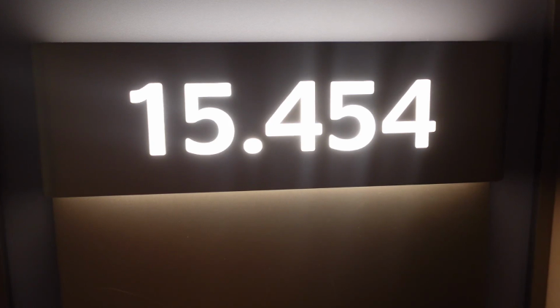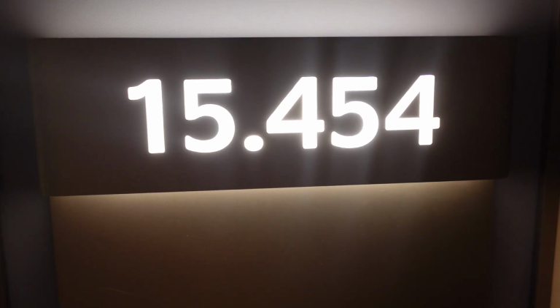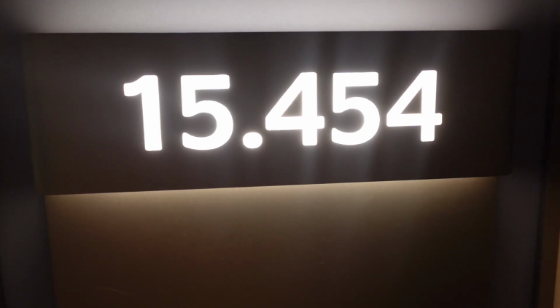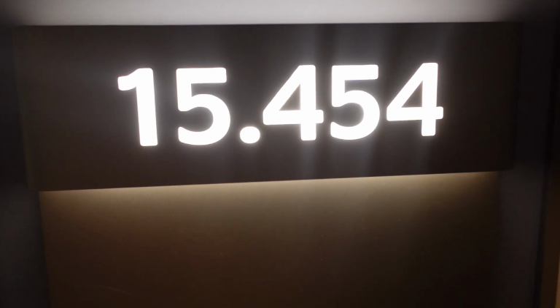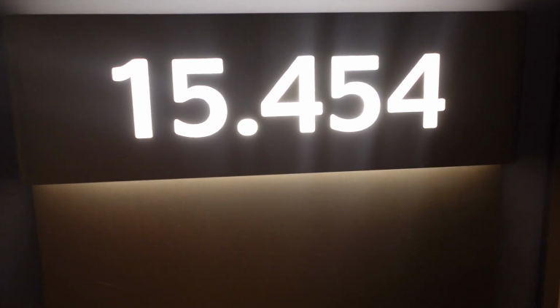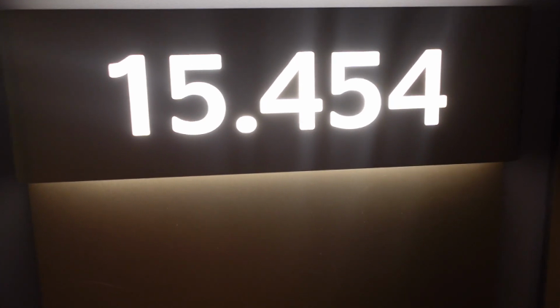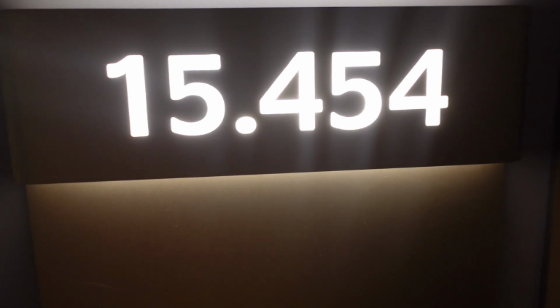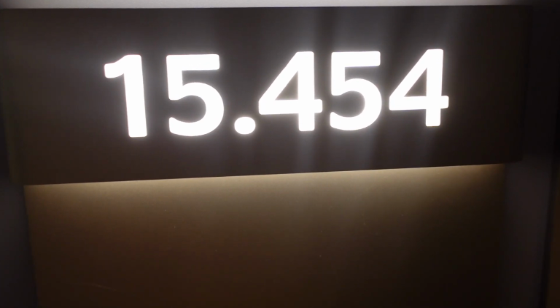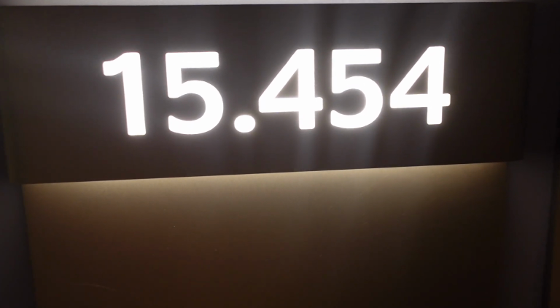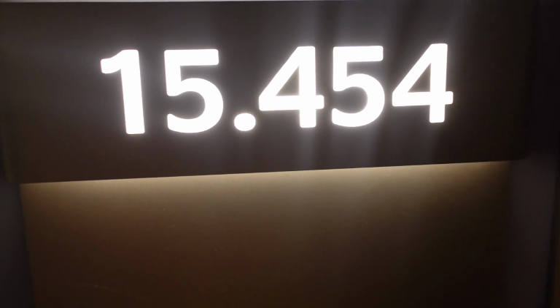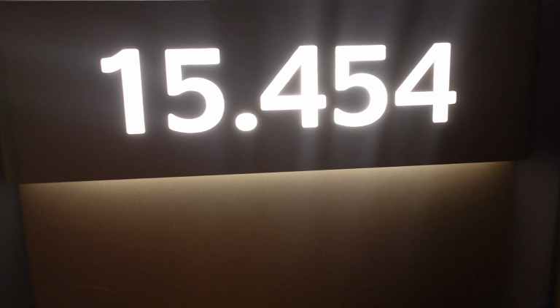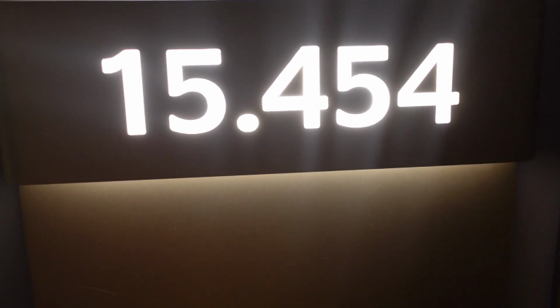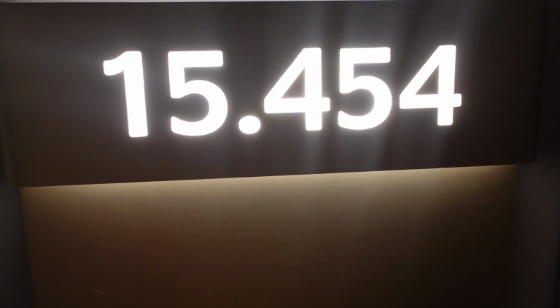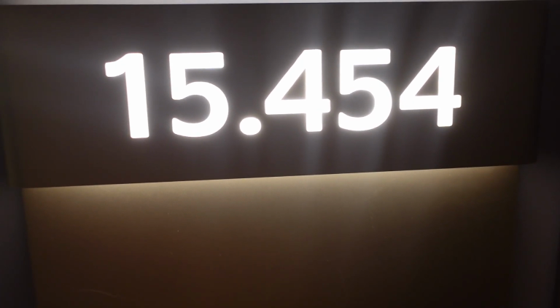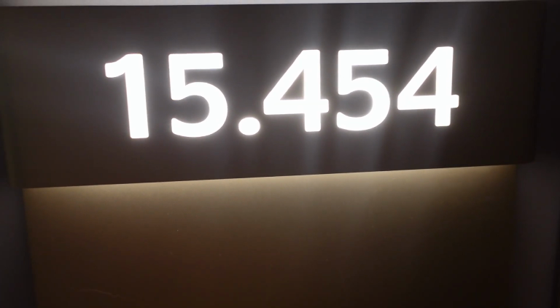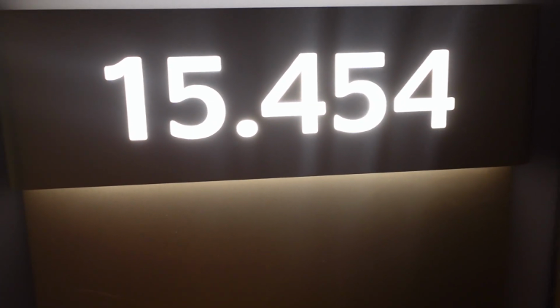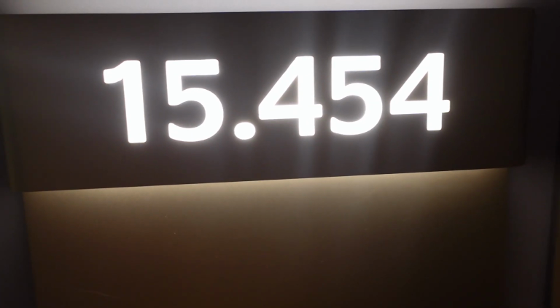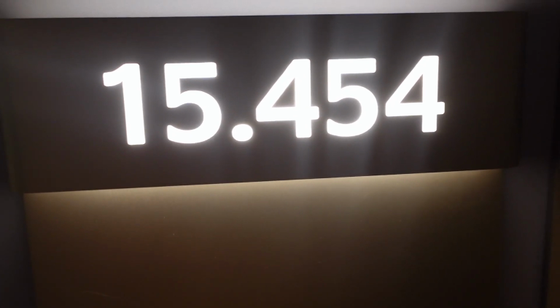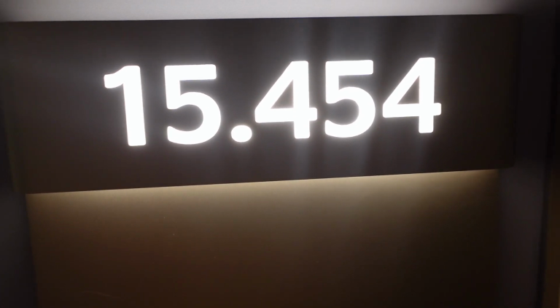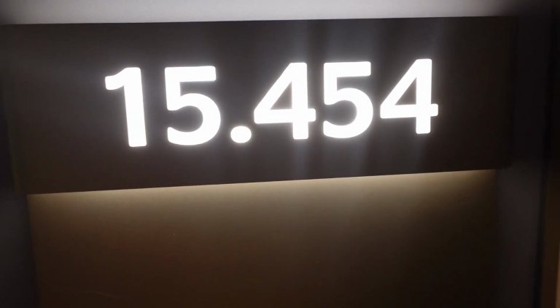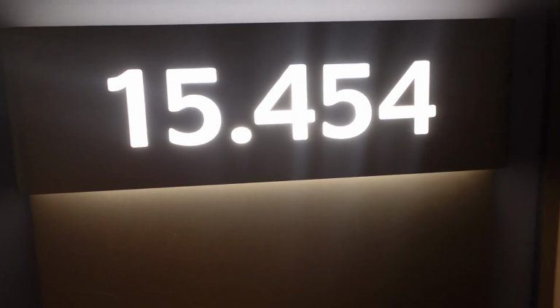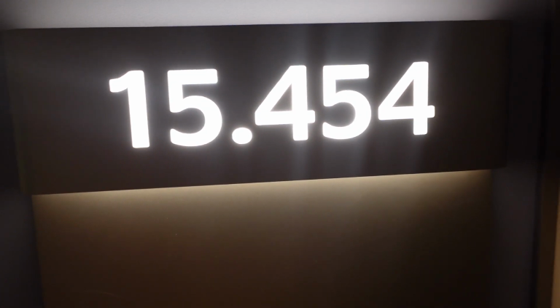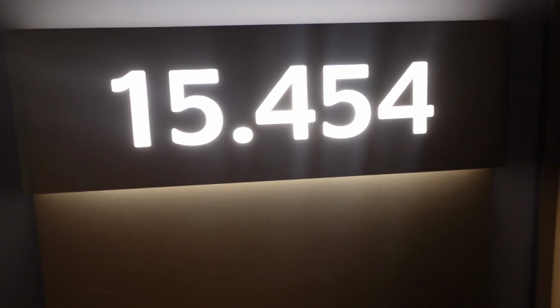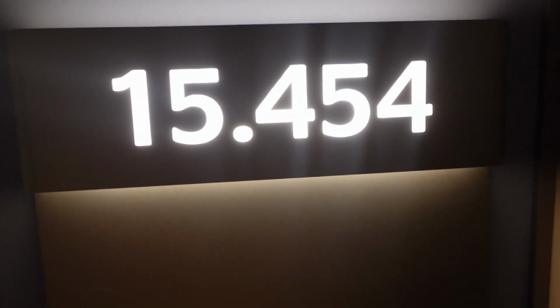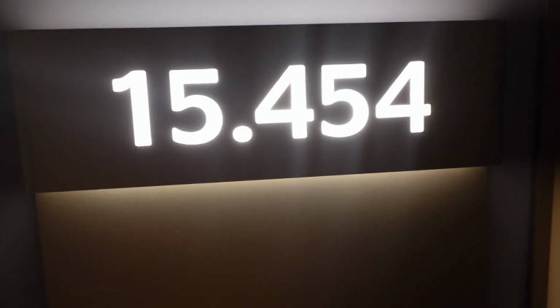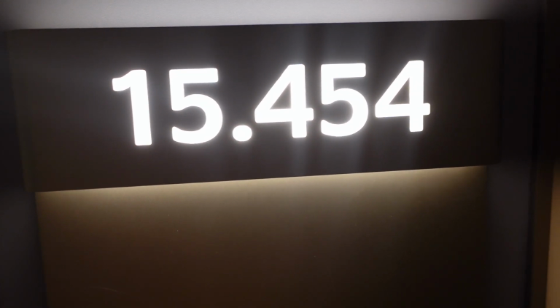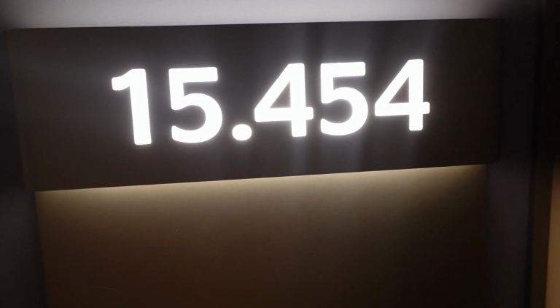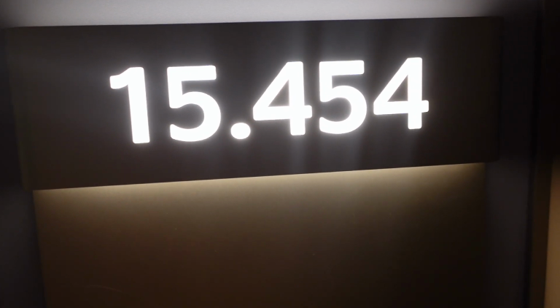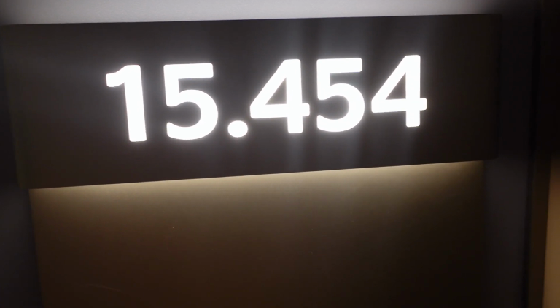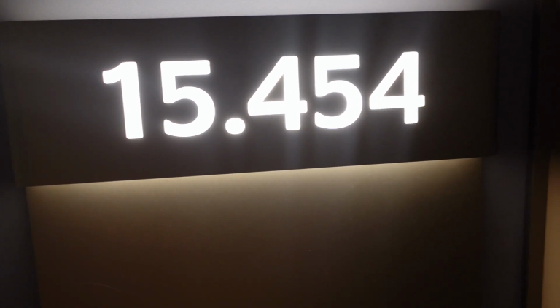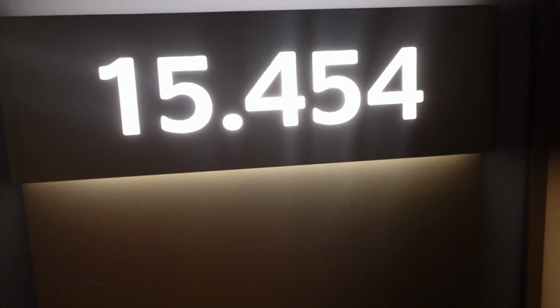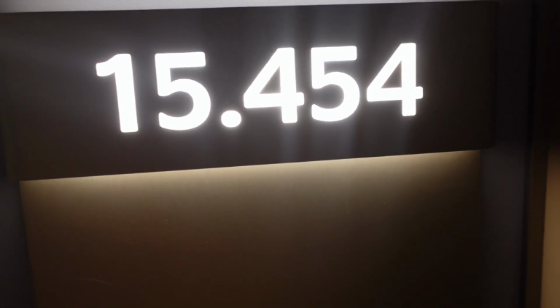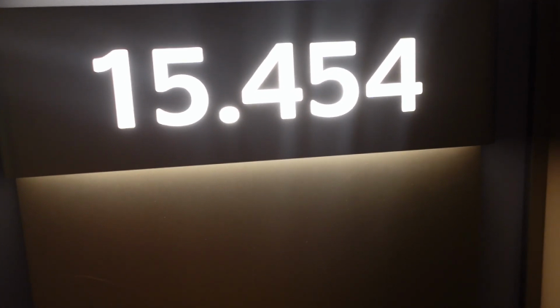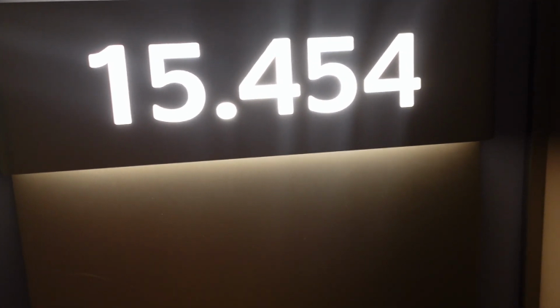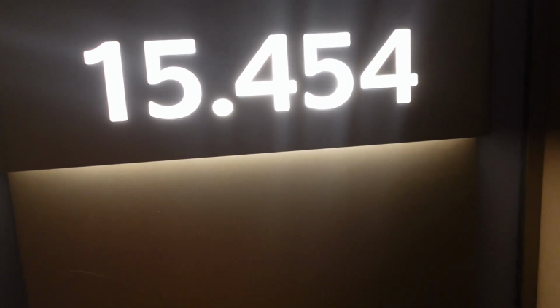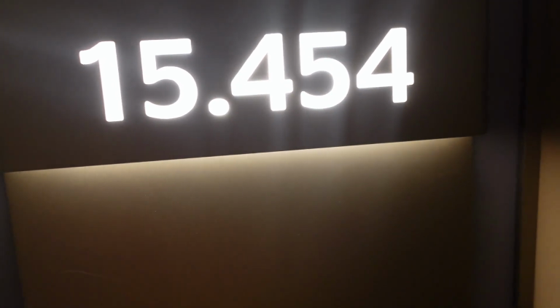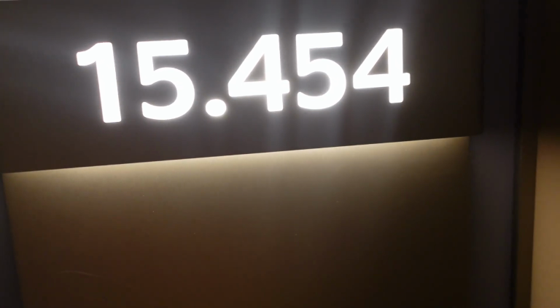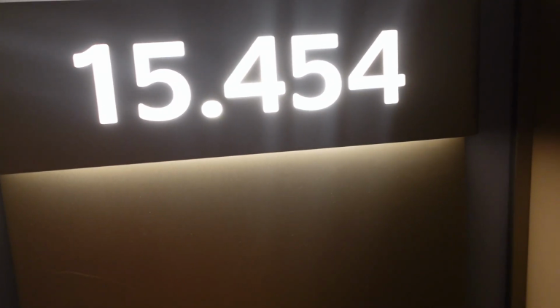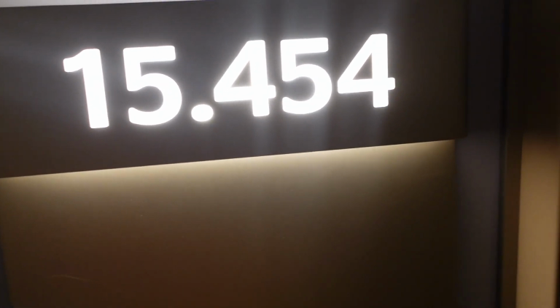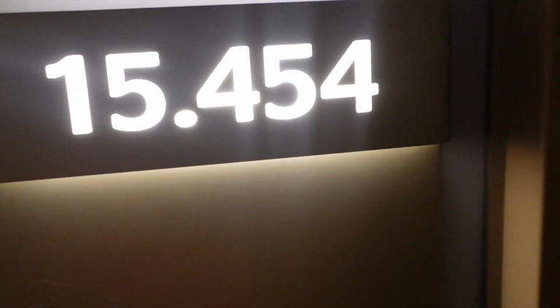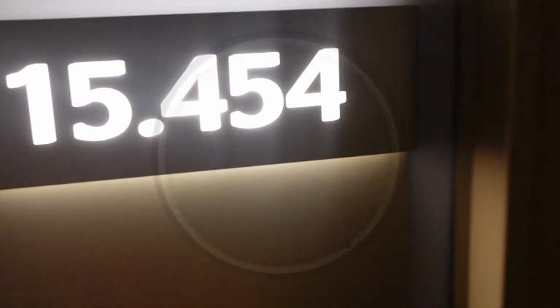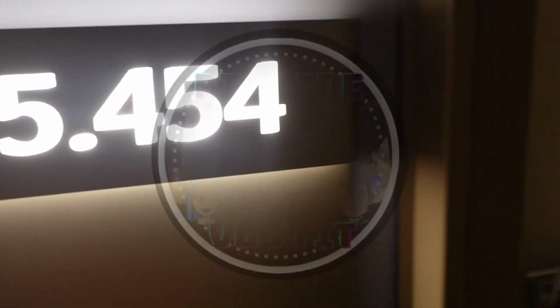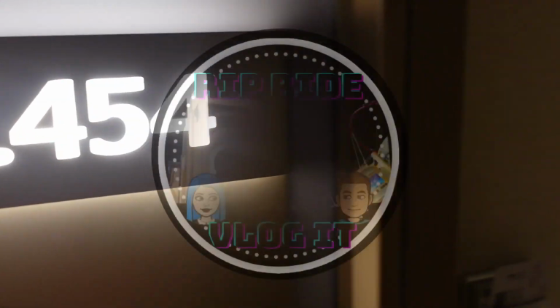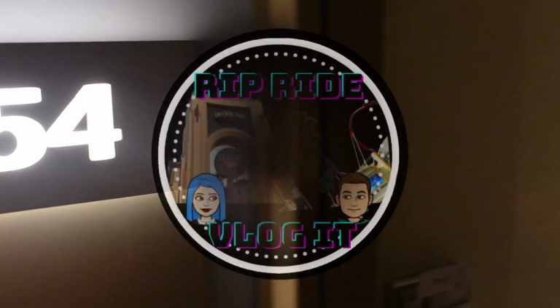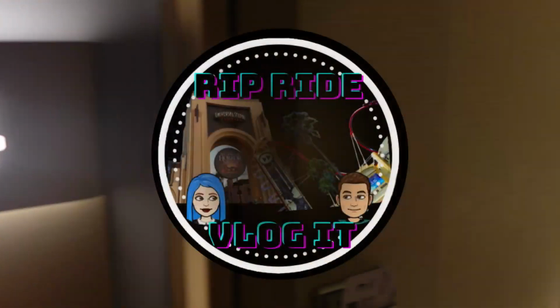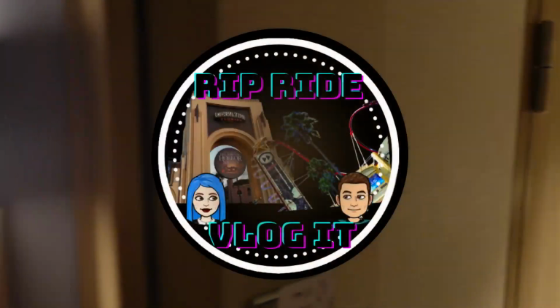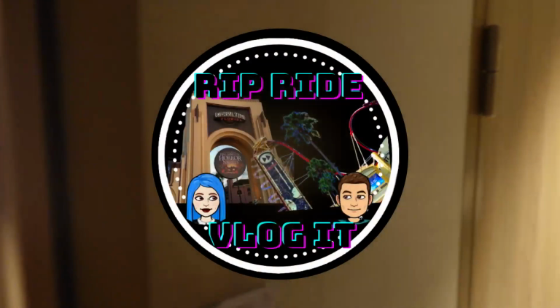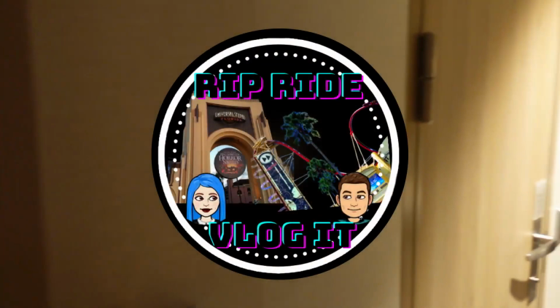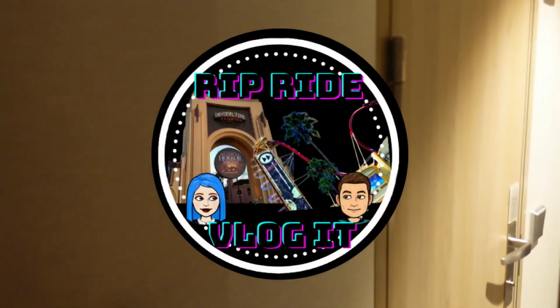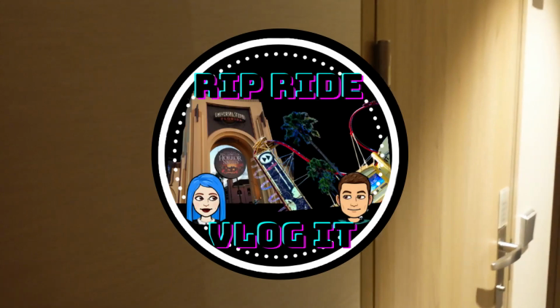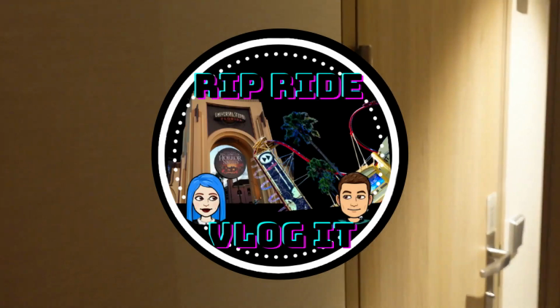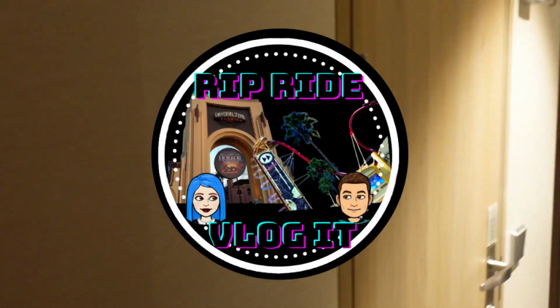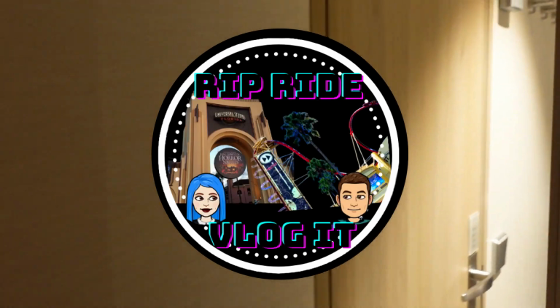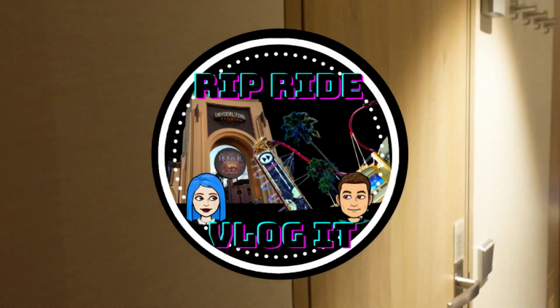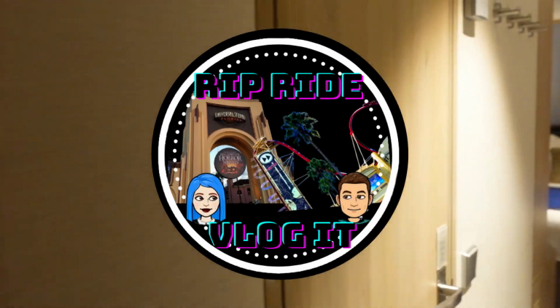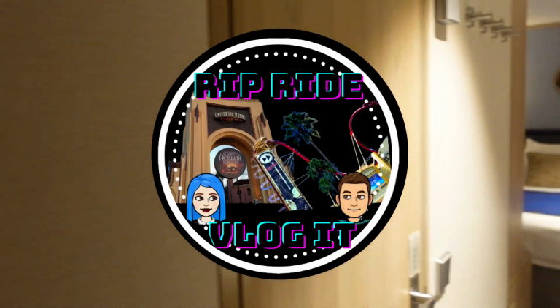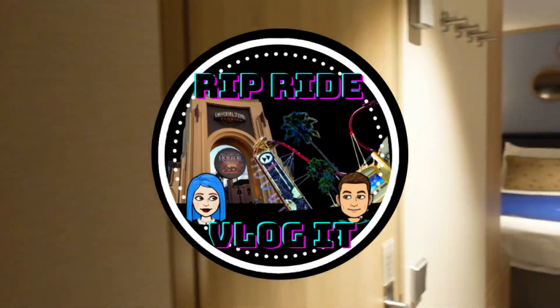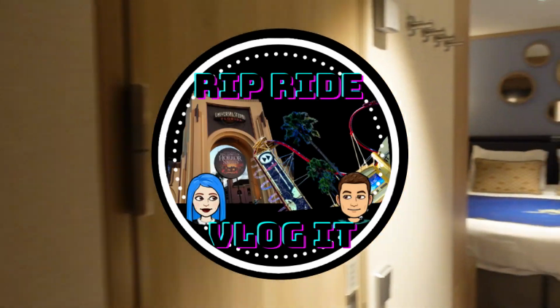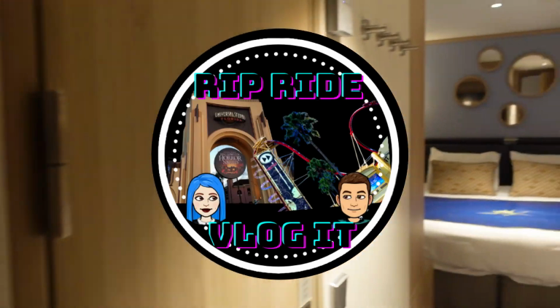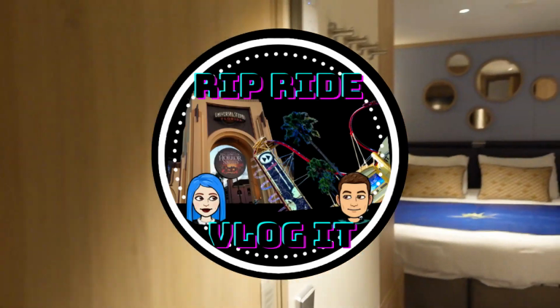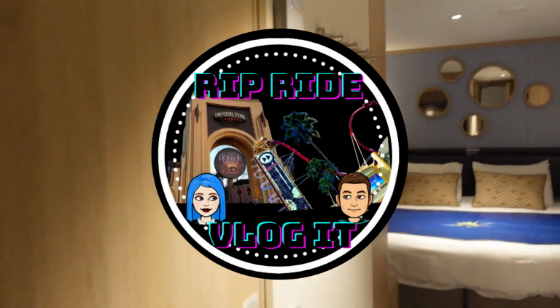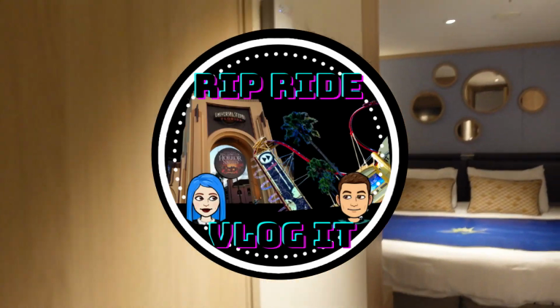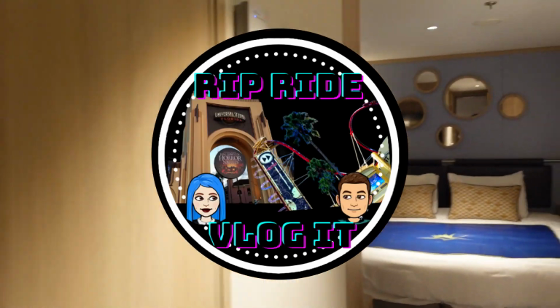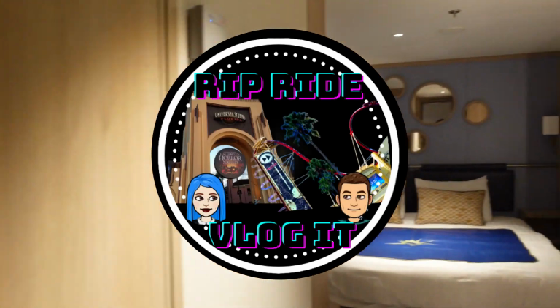We are in room 15454. This is an inside cabin and we will show you around.